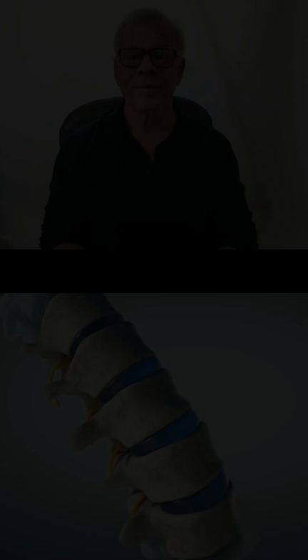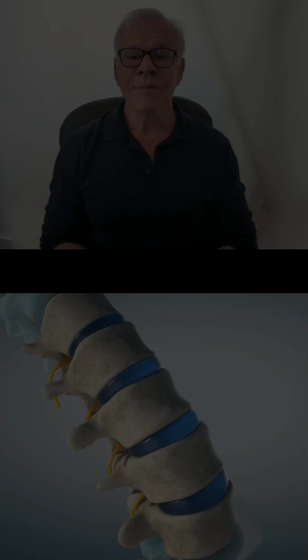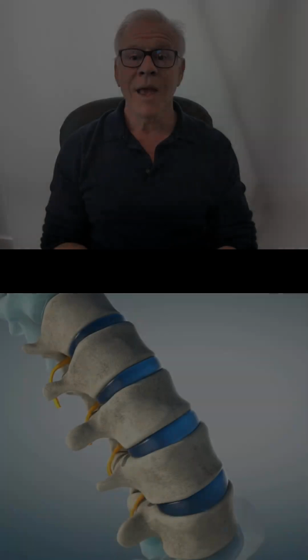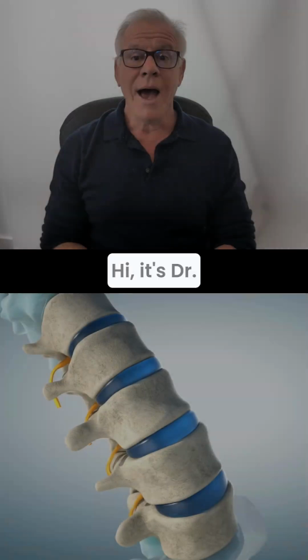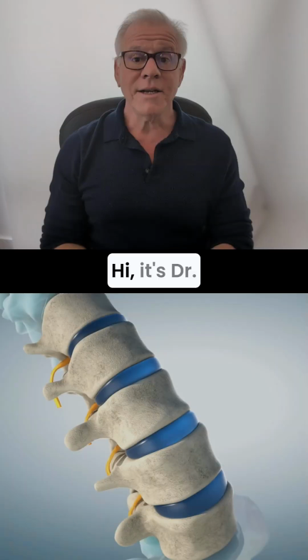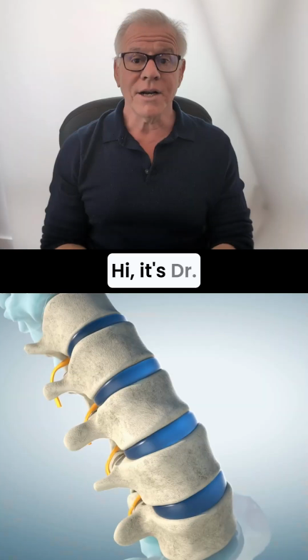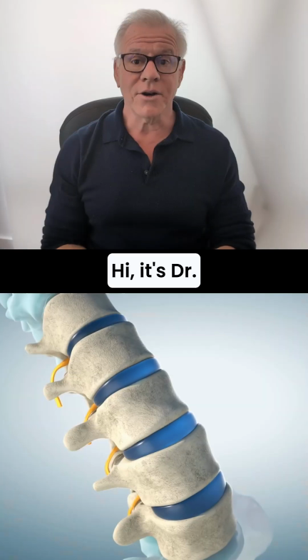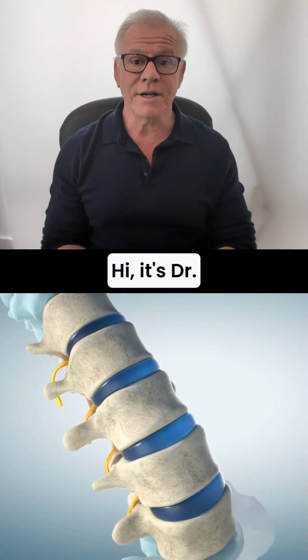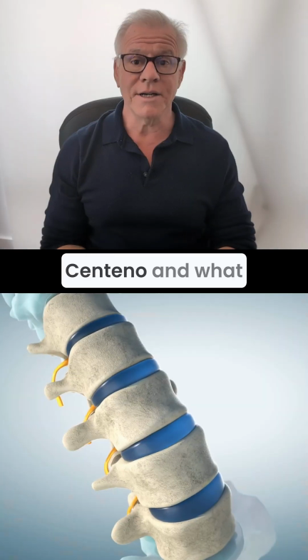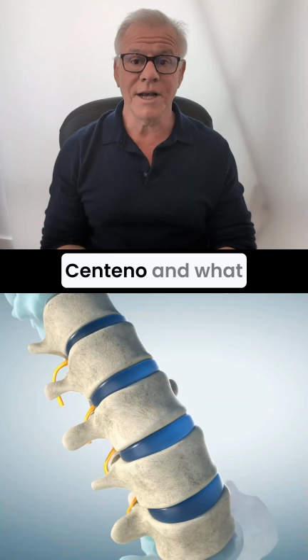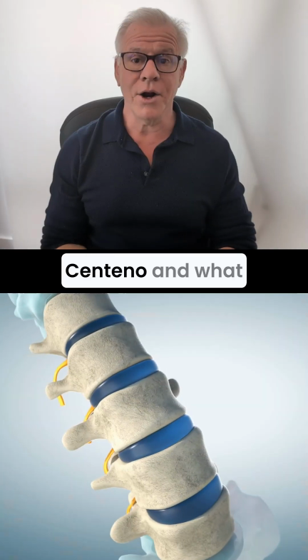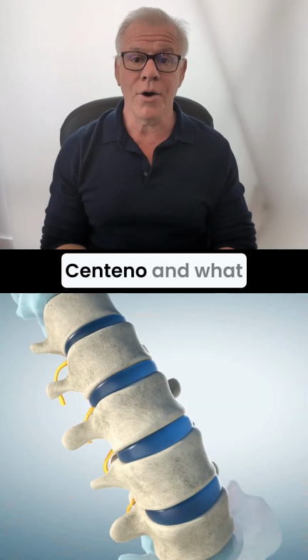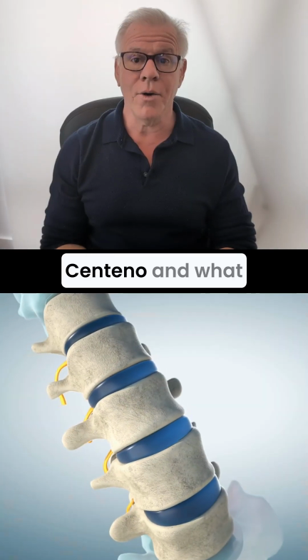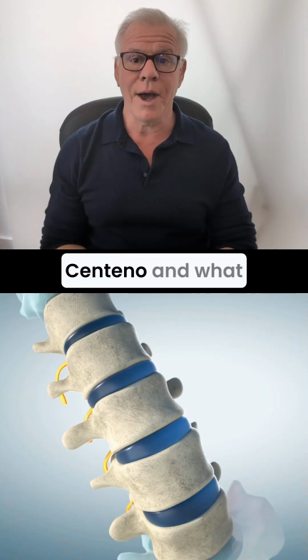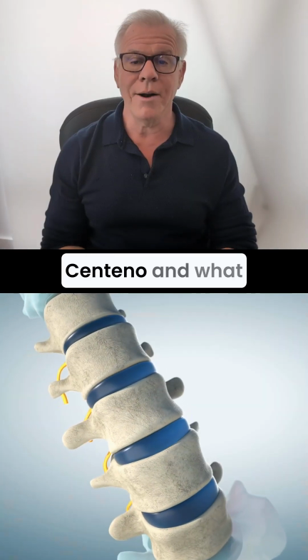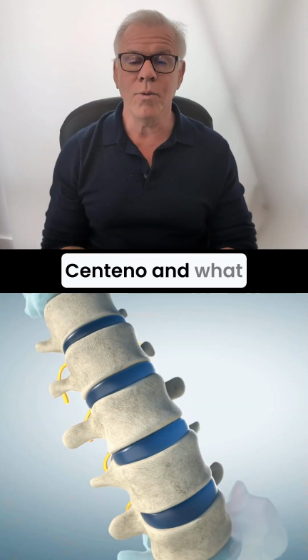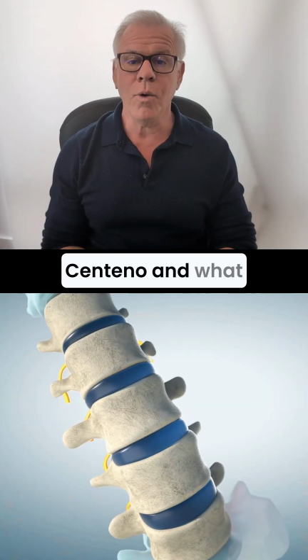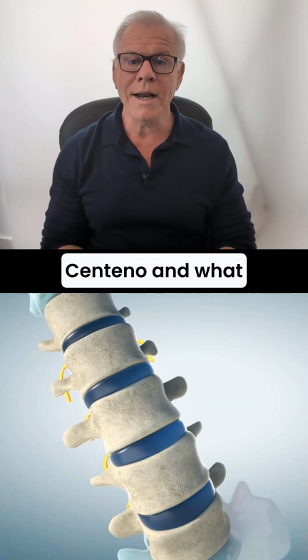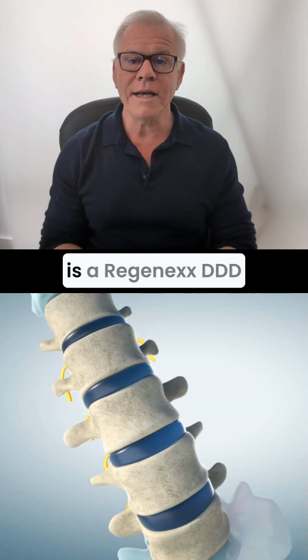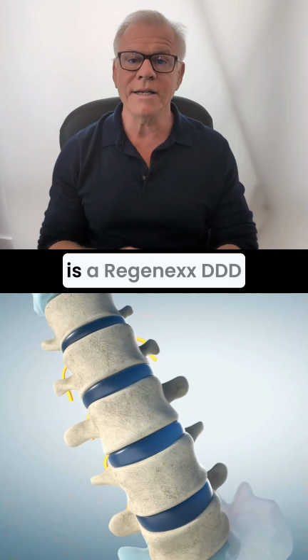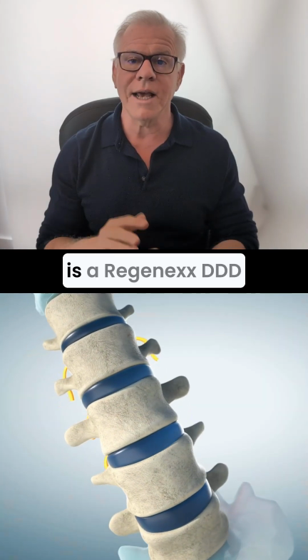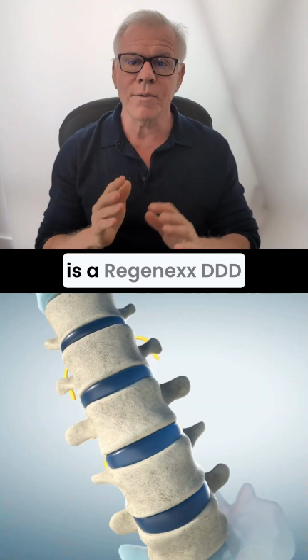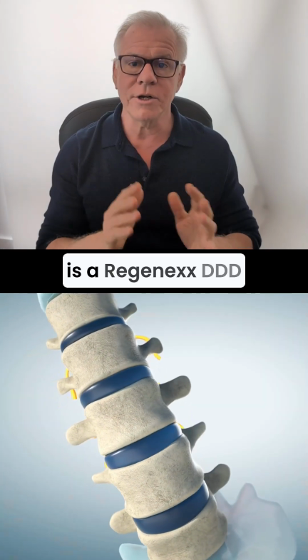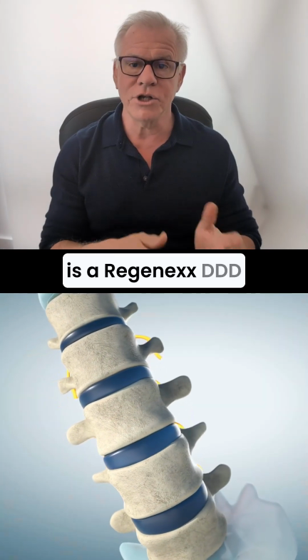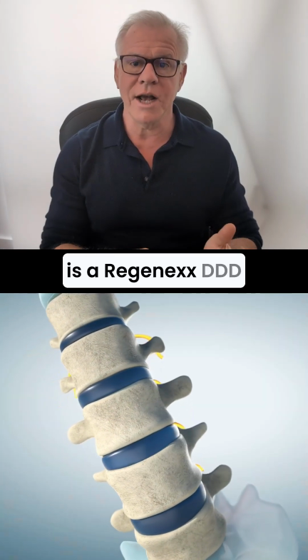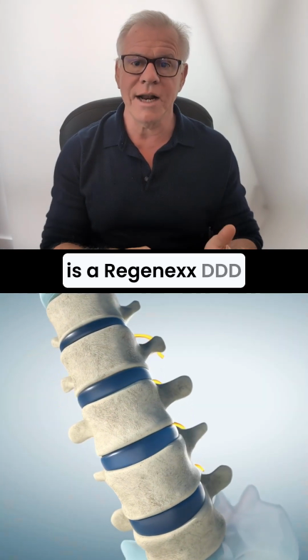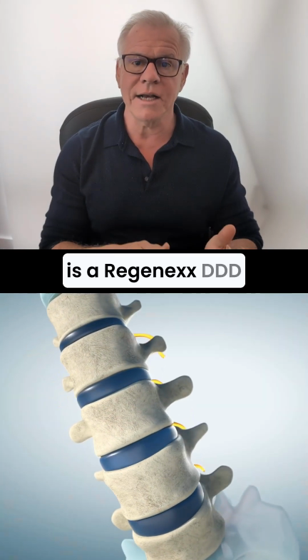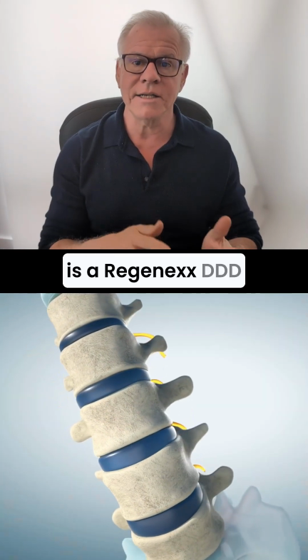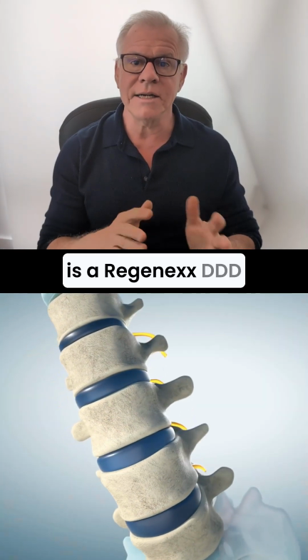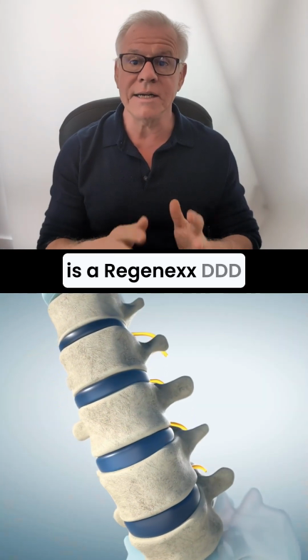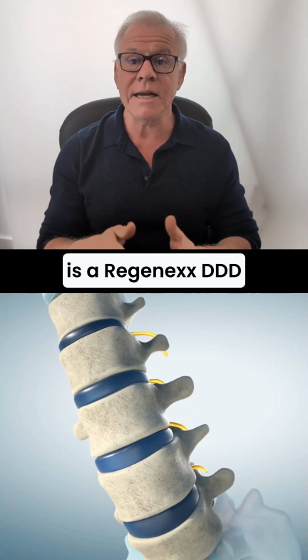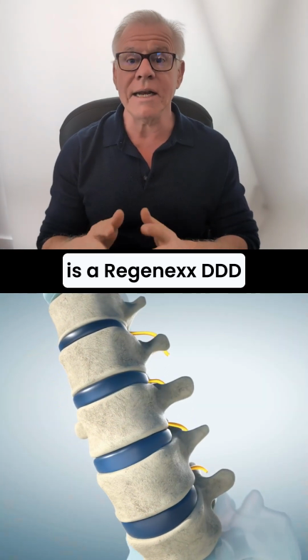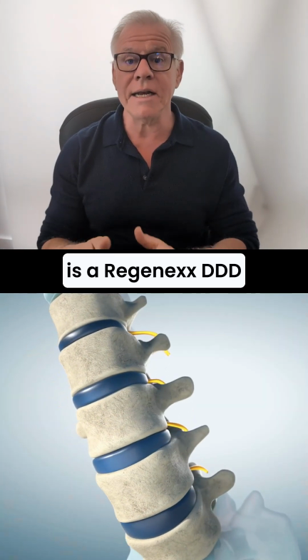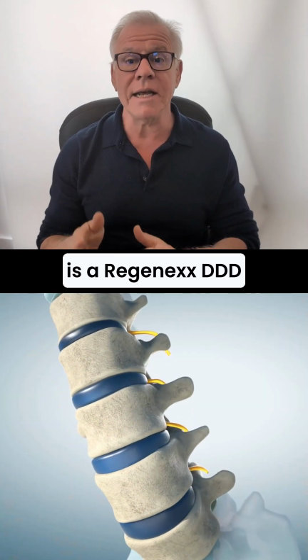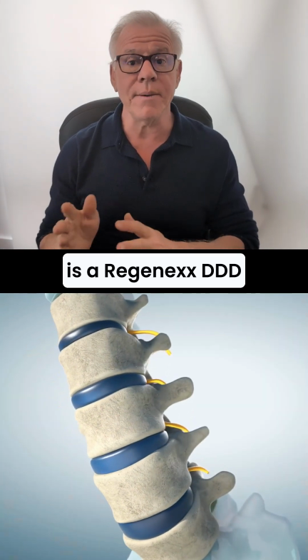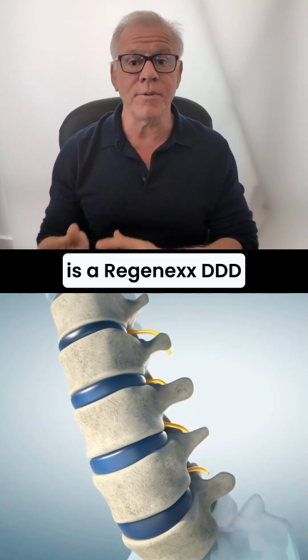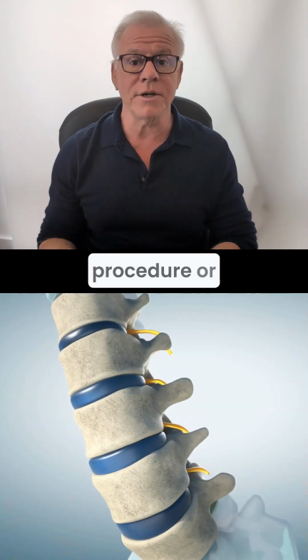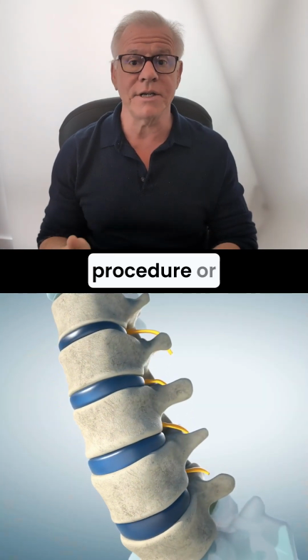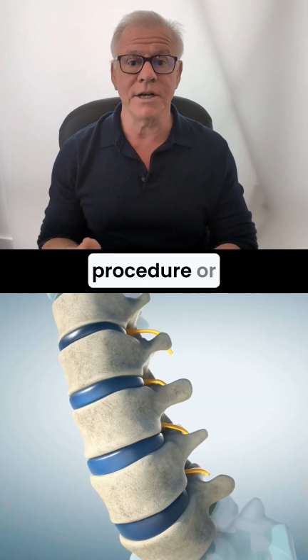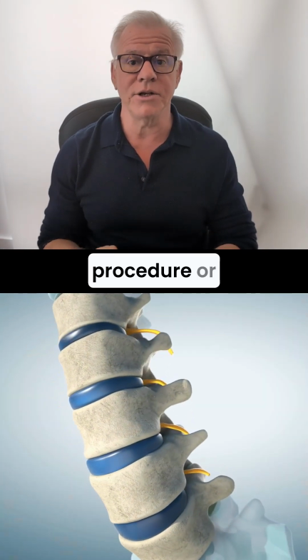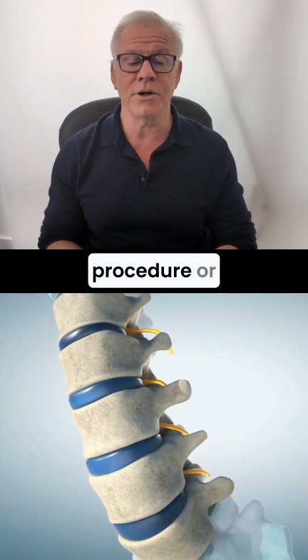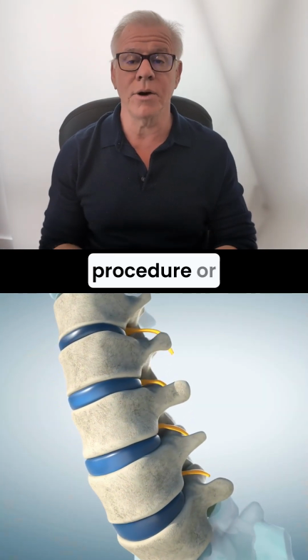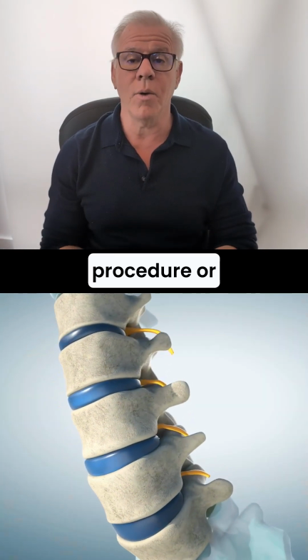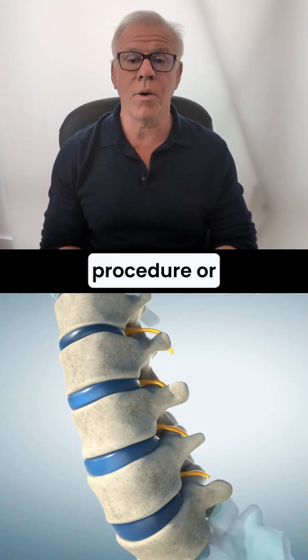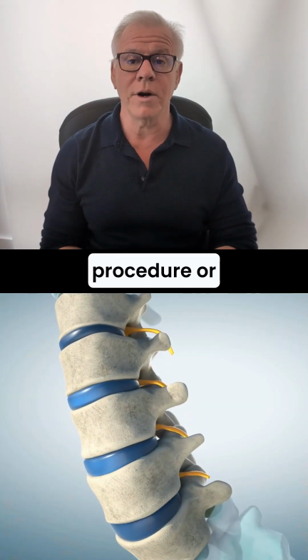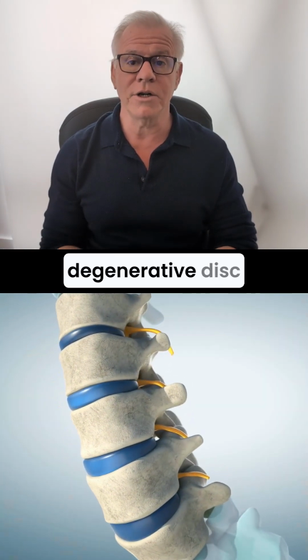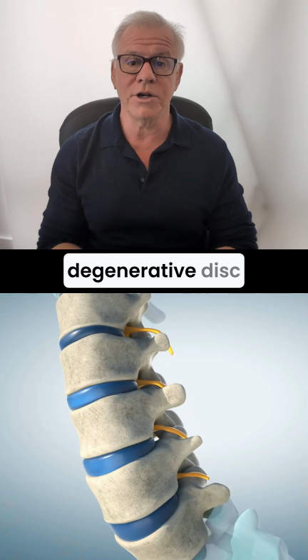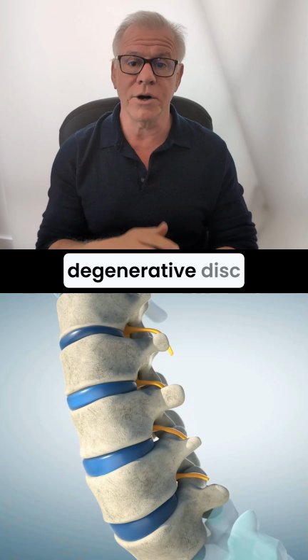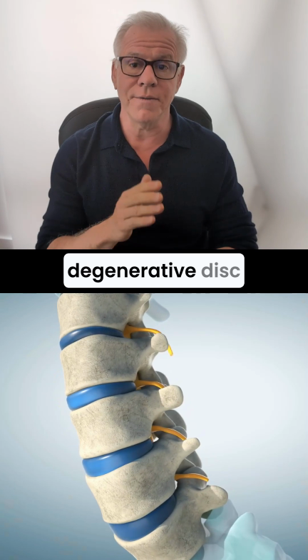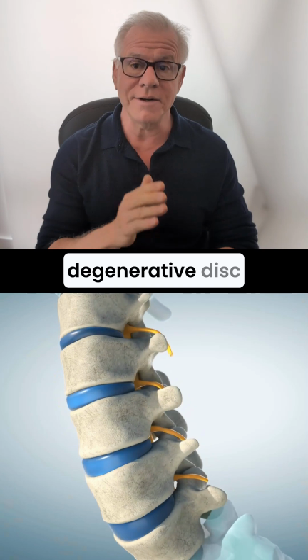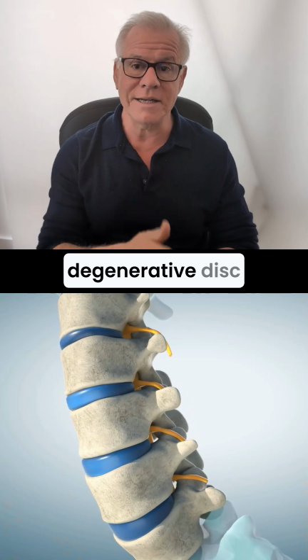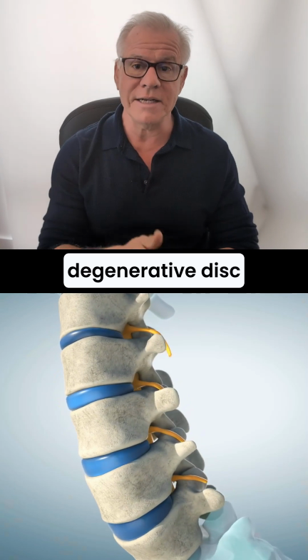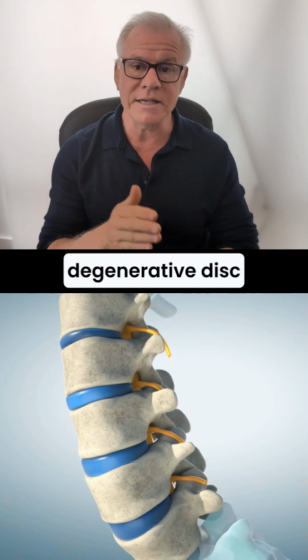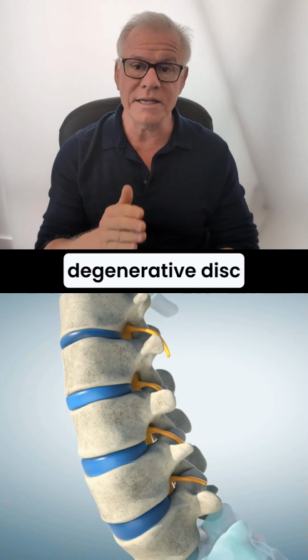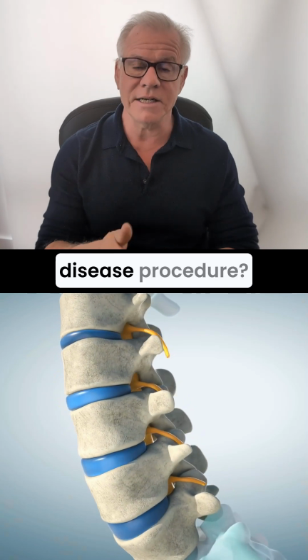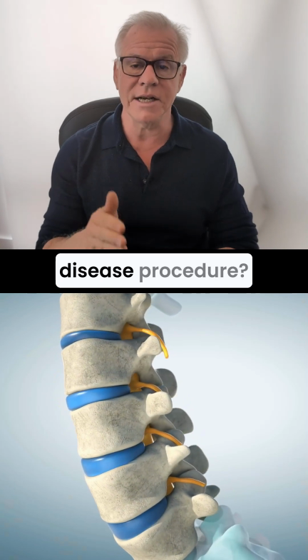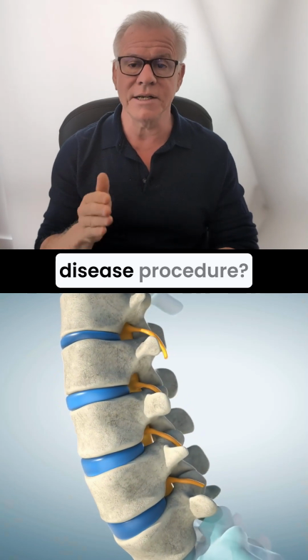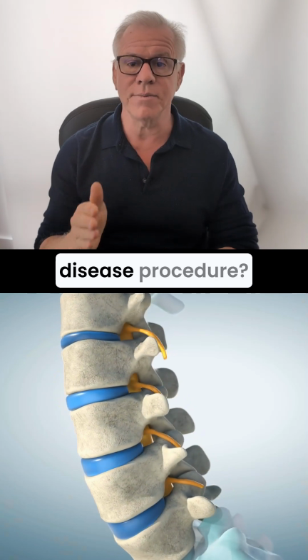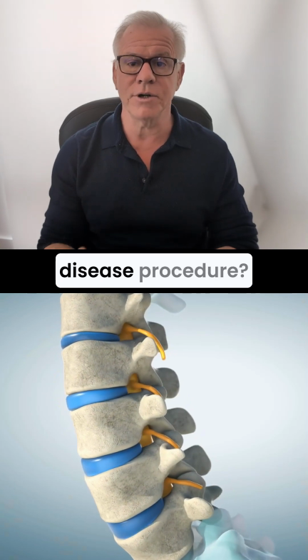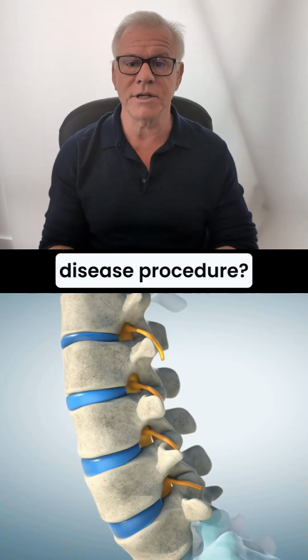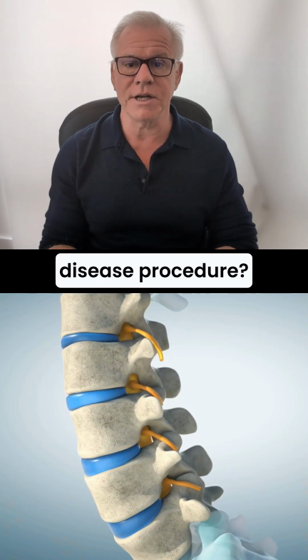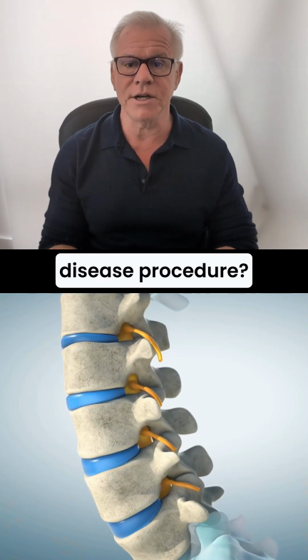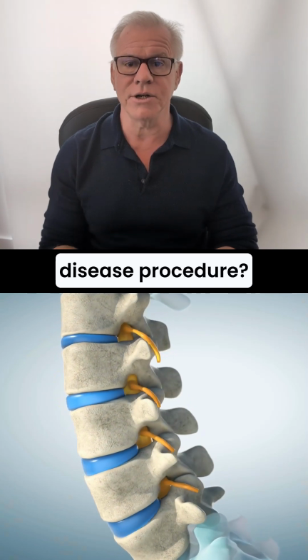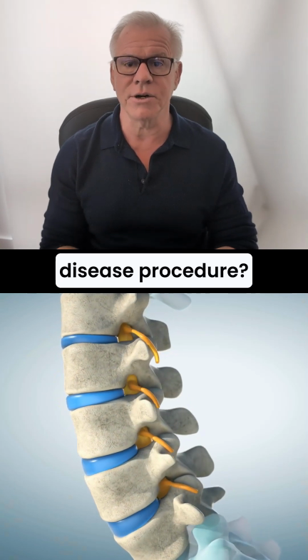Hi, it's Dr. Centeno. What is a Regenexx DDD procedure, or degenerative disc disease procedure?